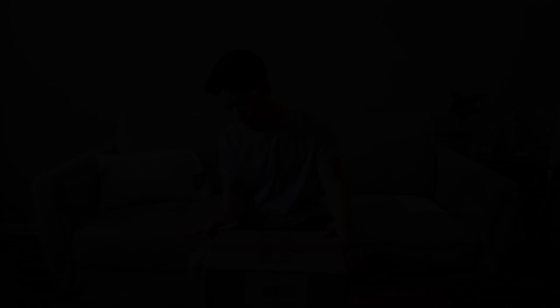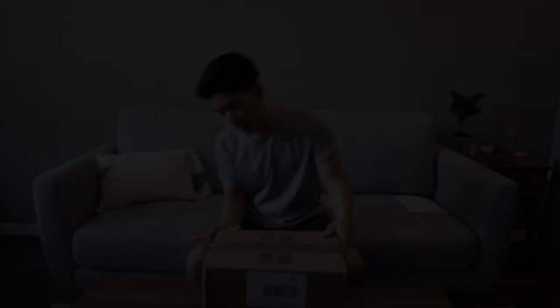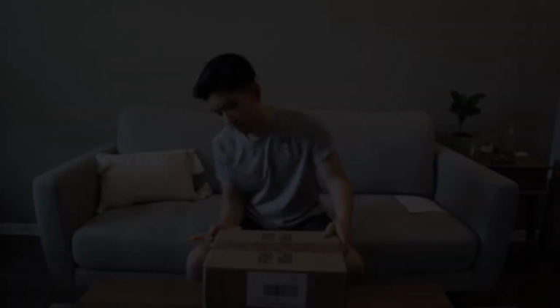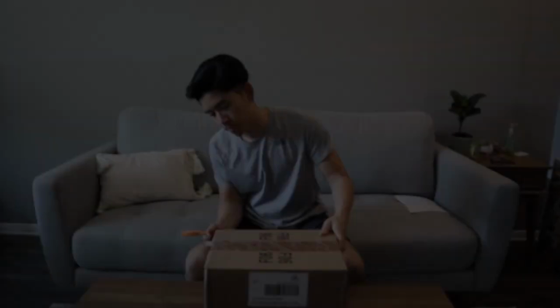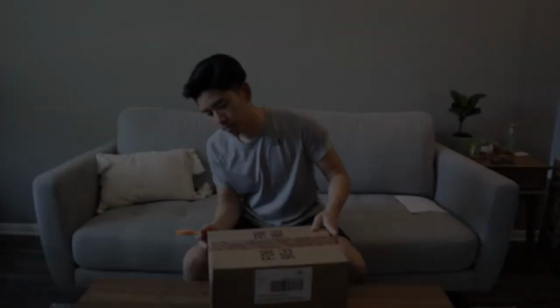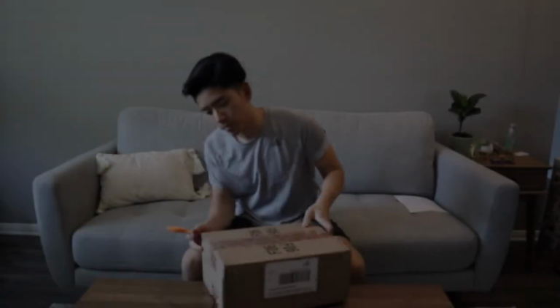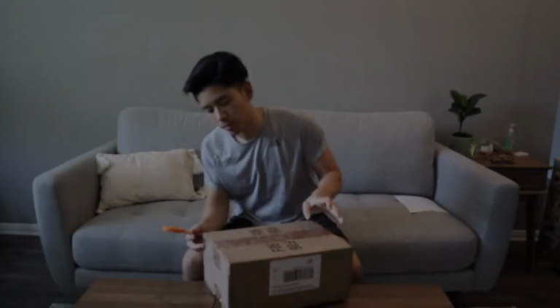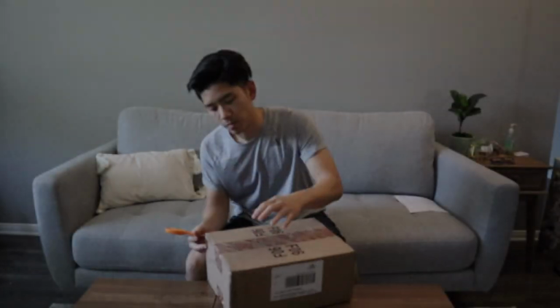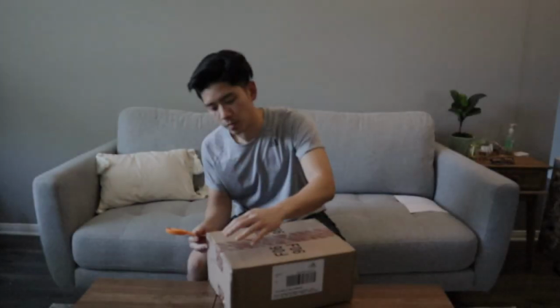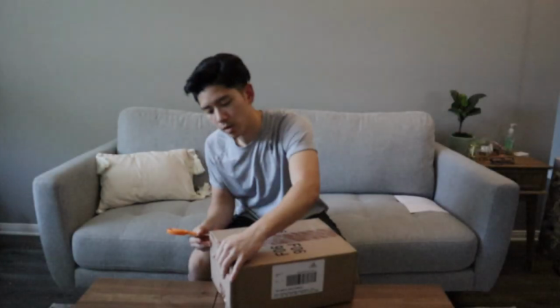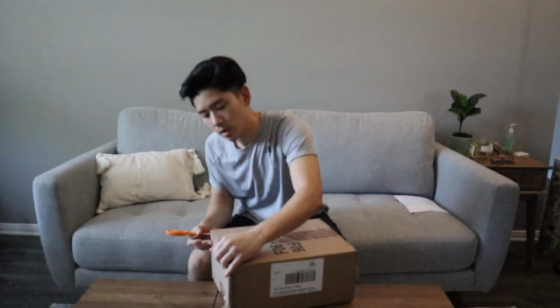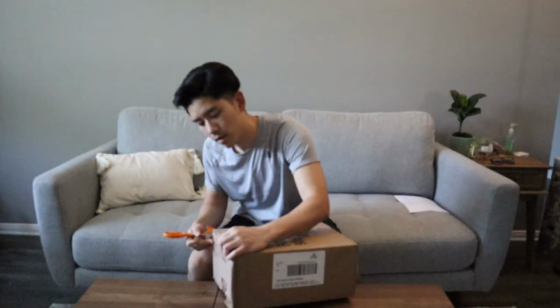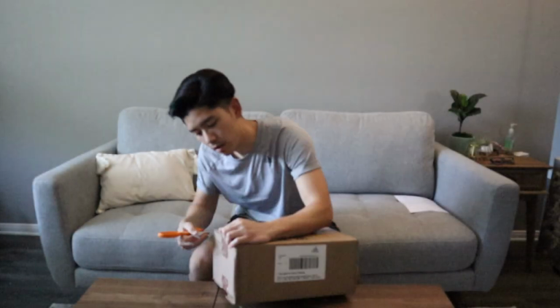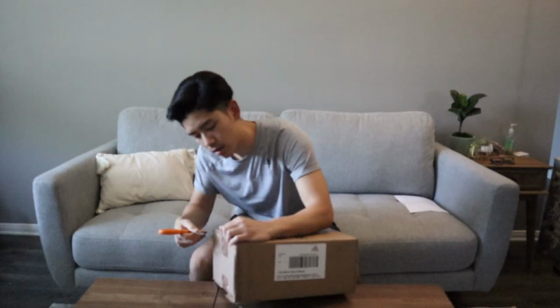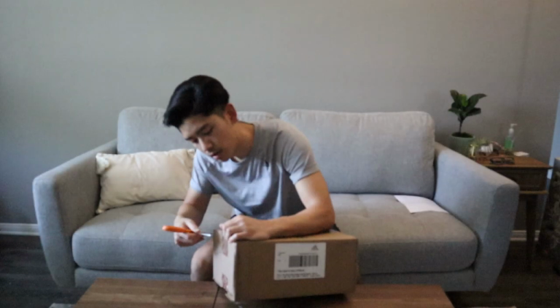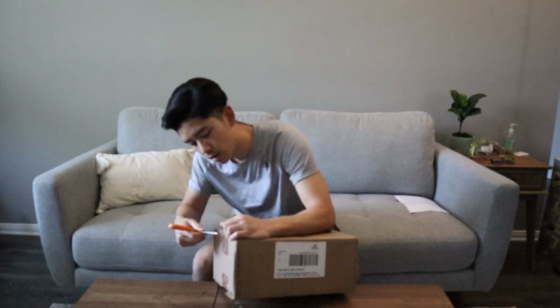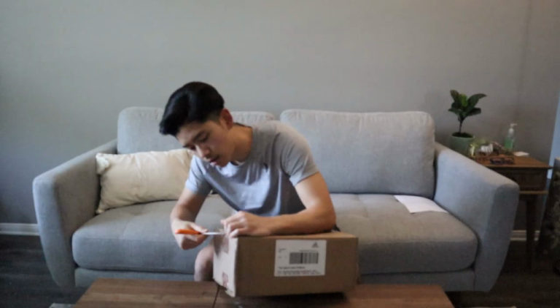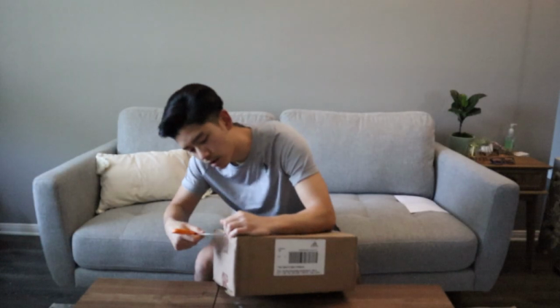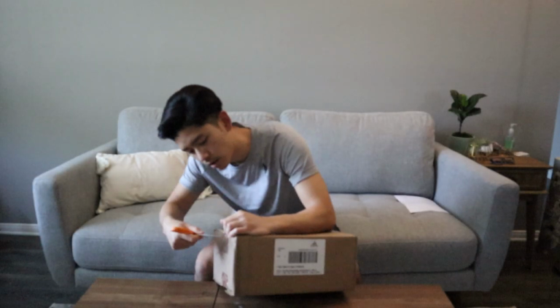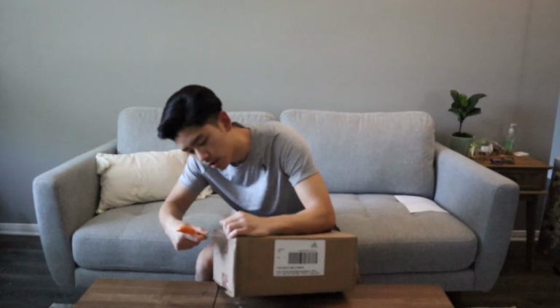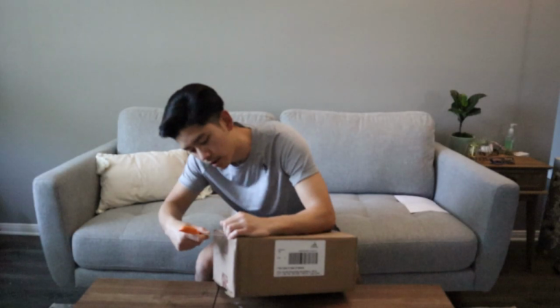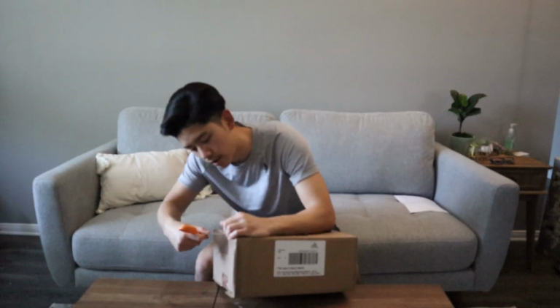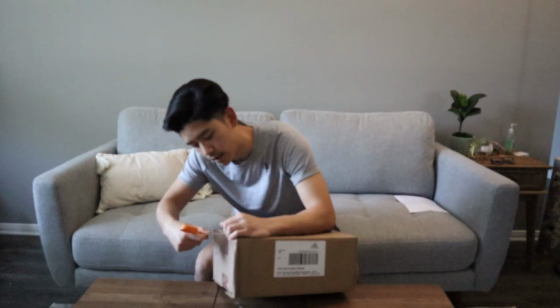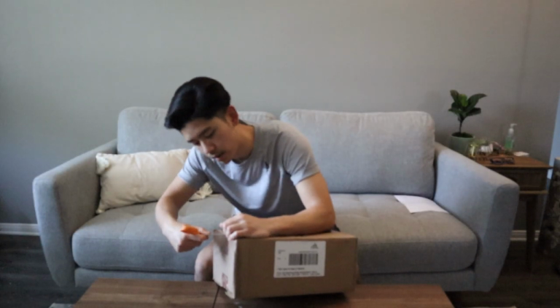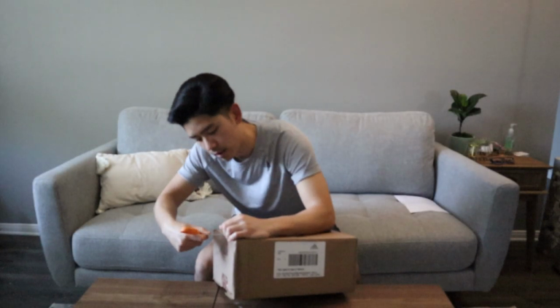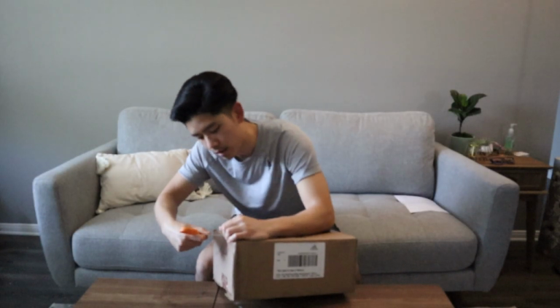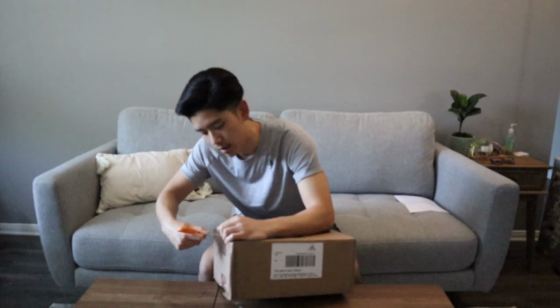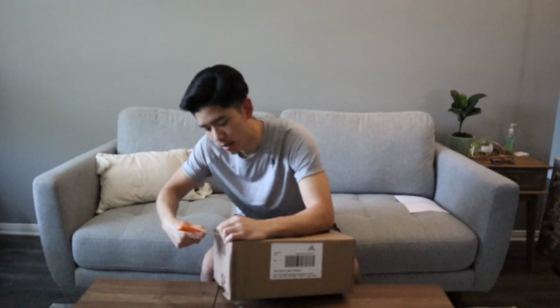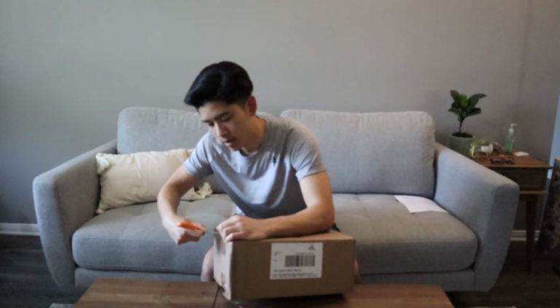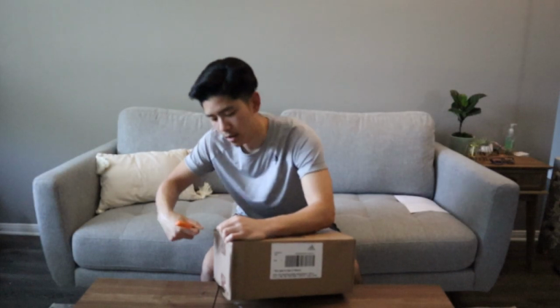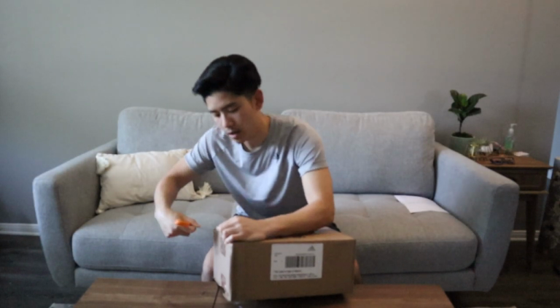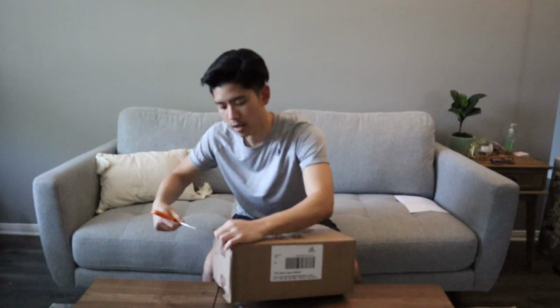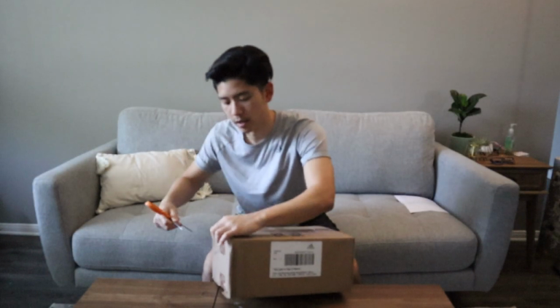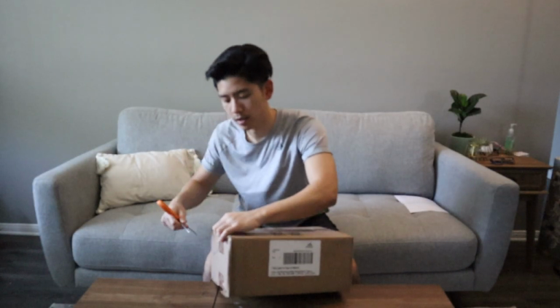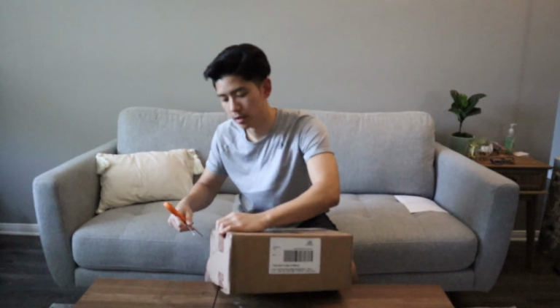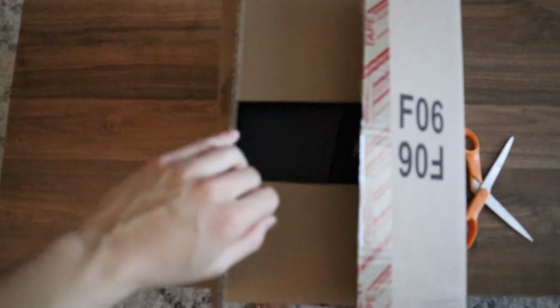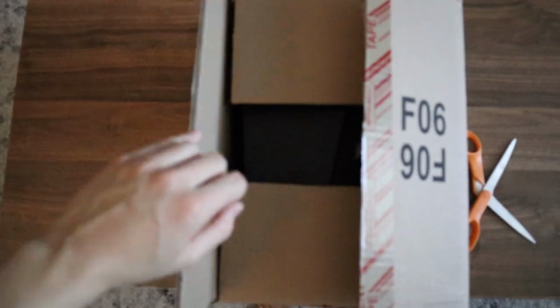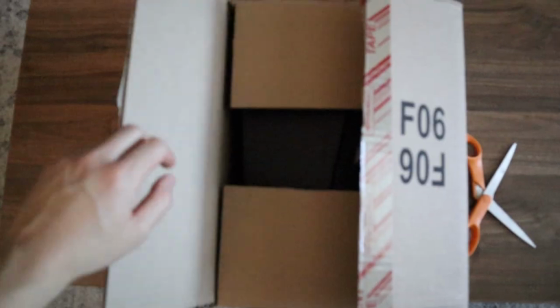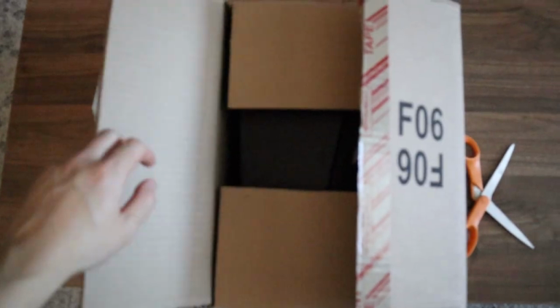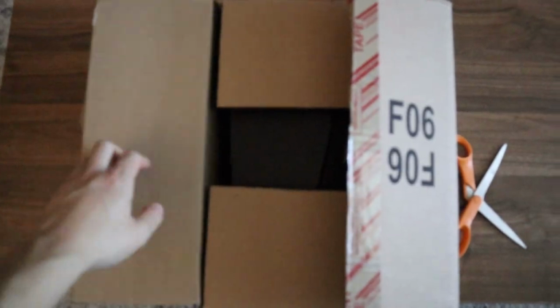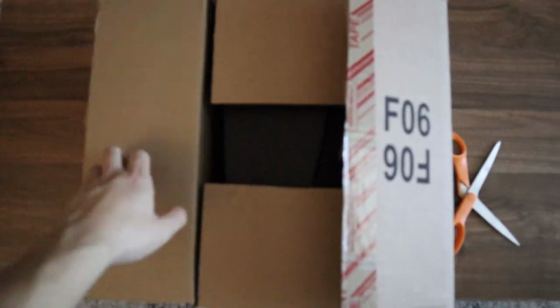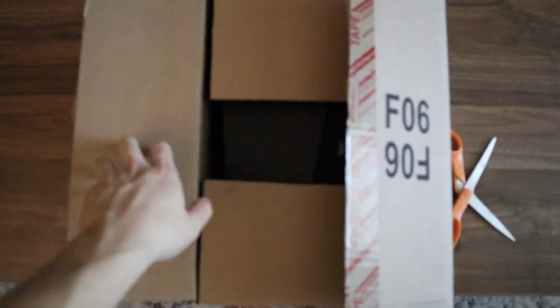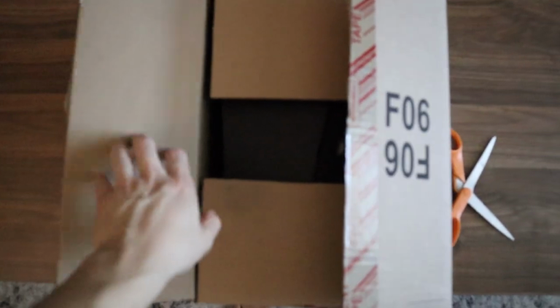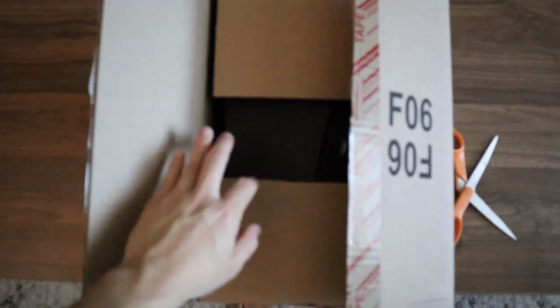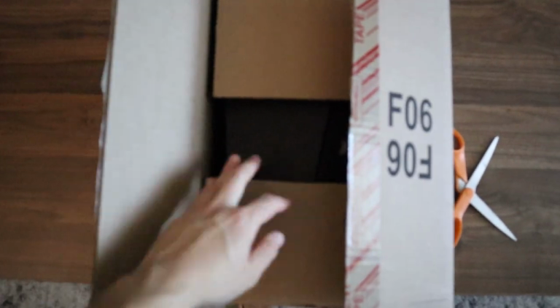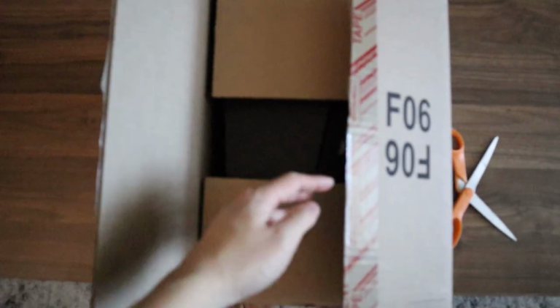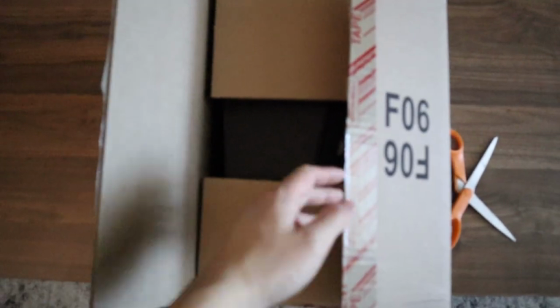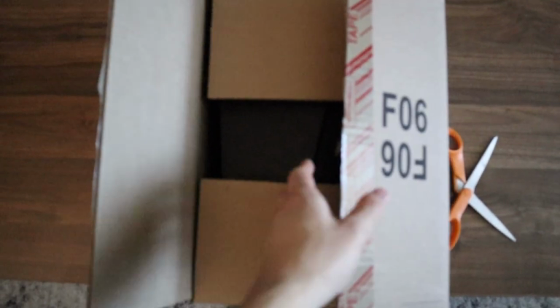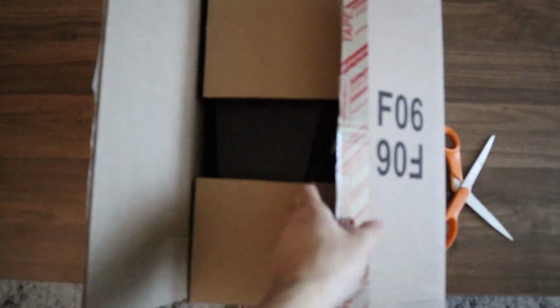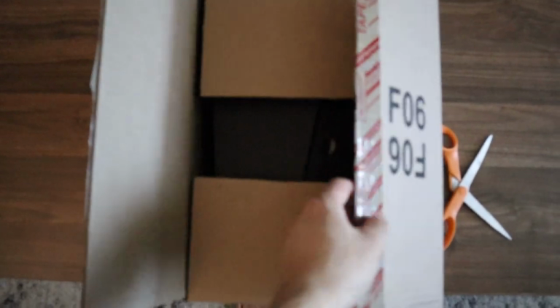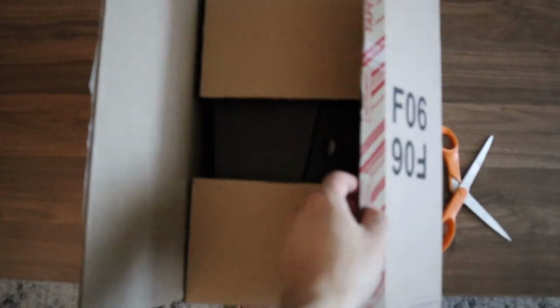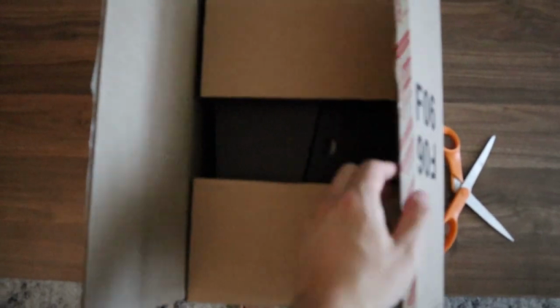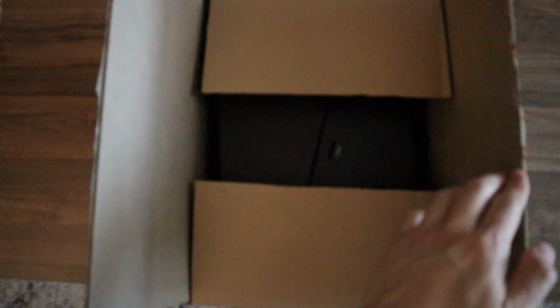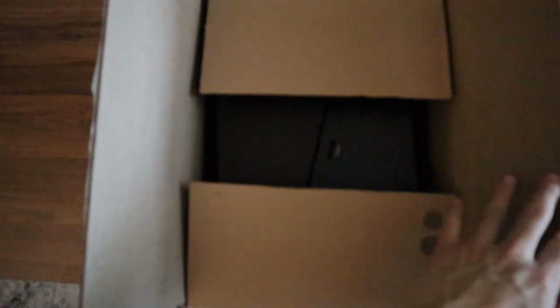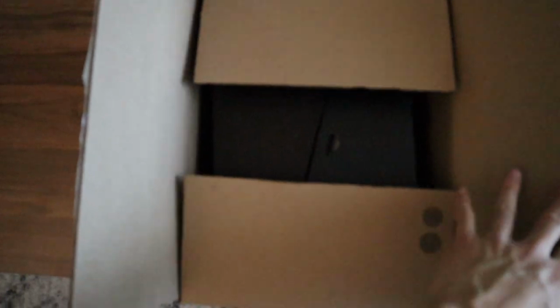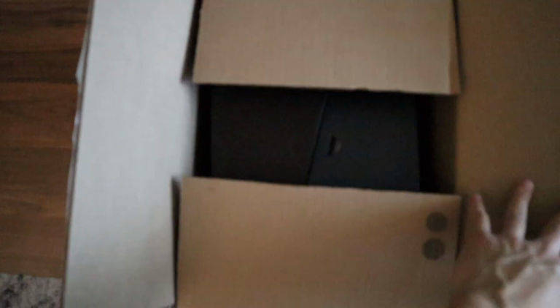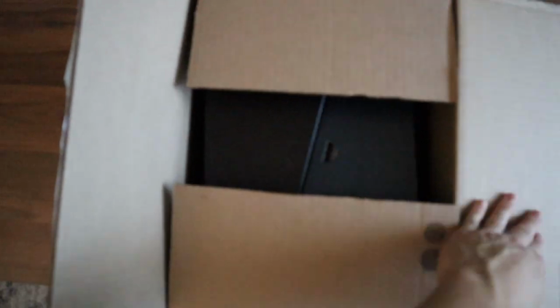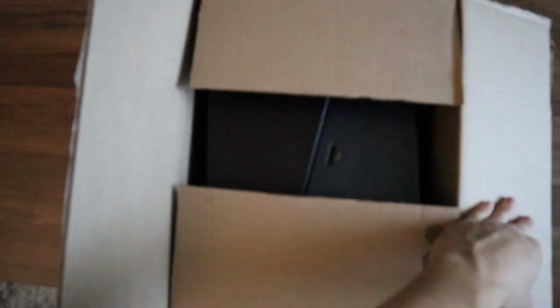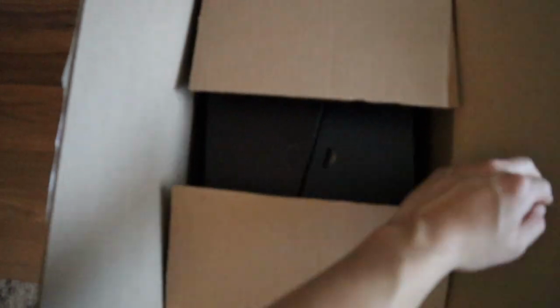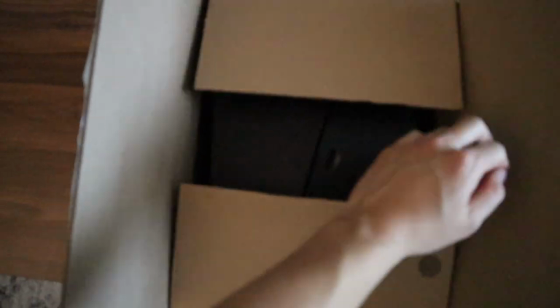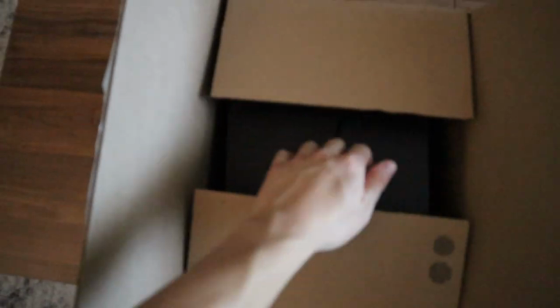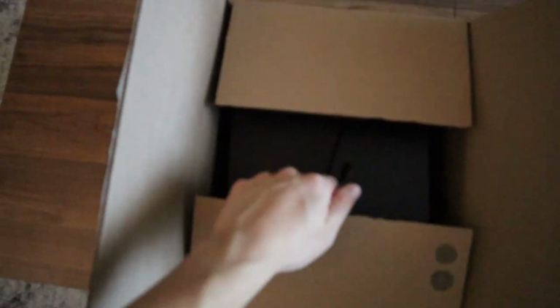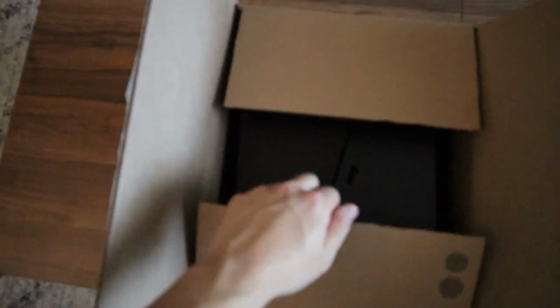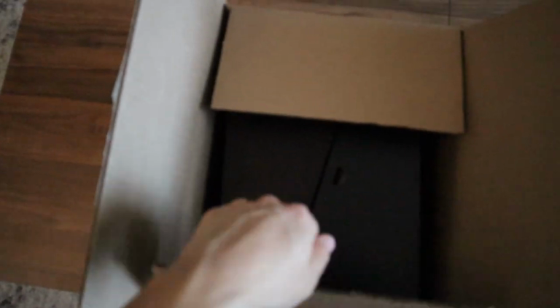What's up YouTube? Thanks for kicking it with me today. I got a package from Adidas — let's unbox this thing and see what's inside.